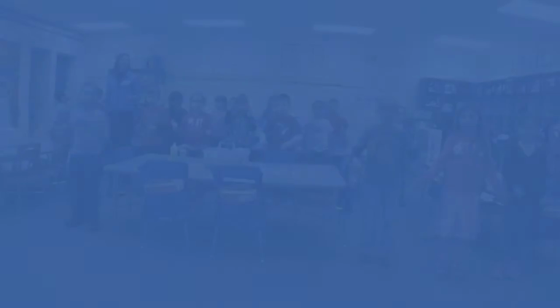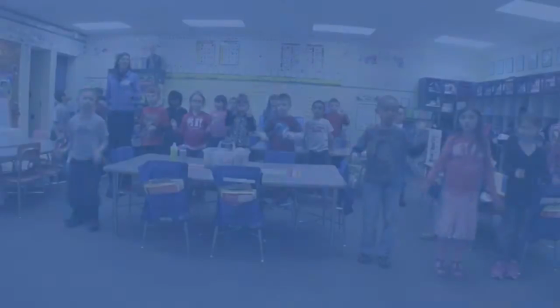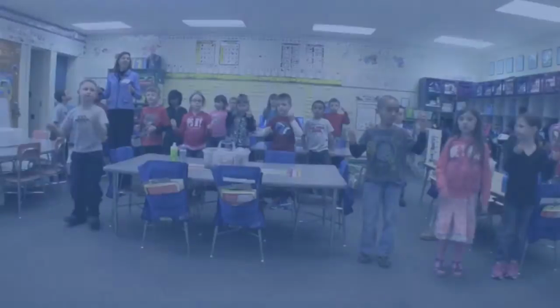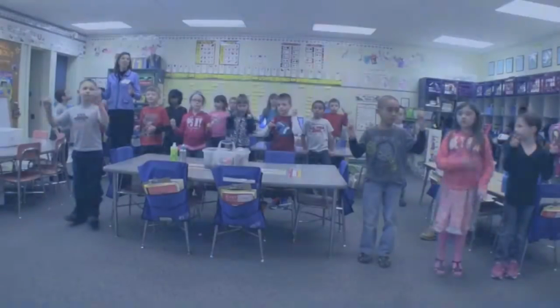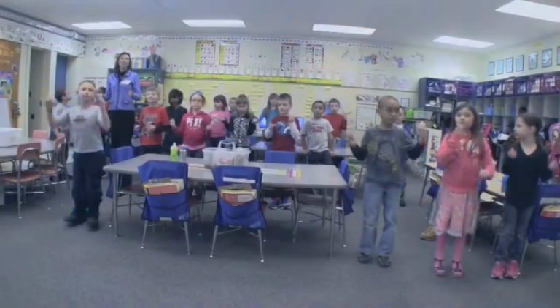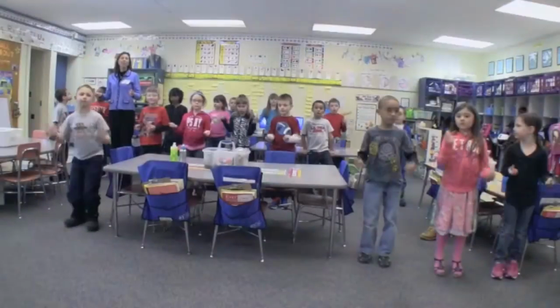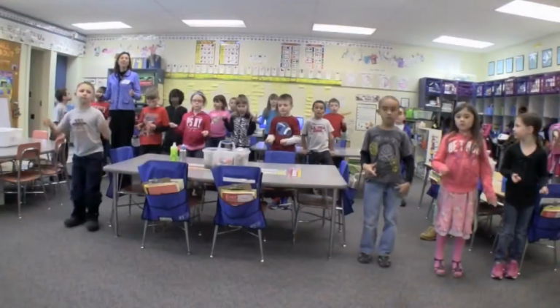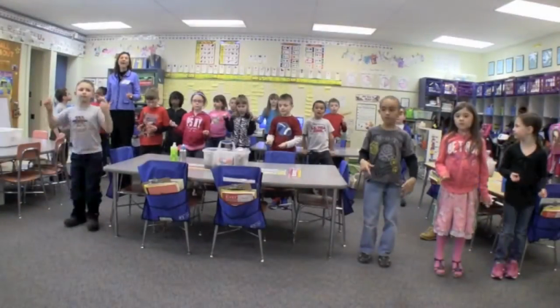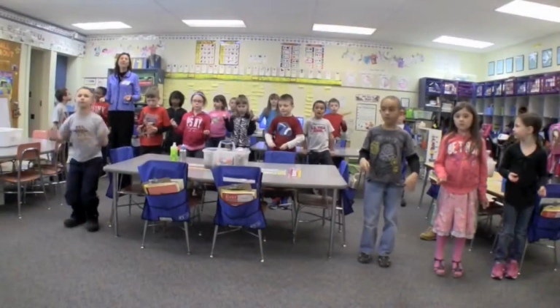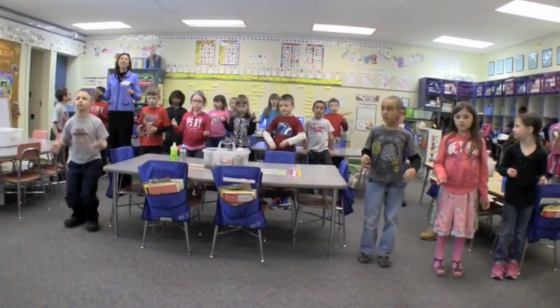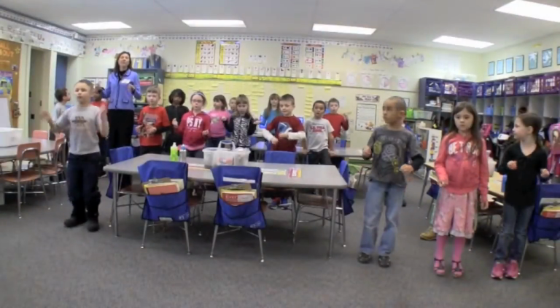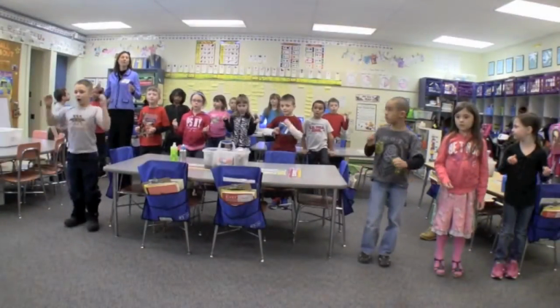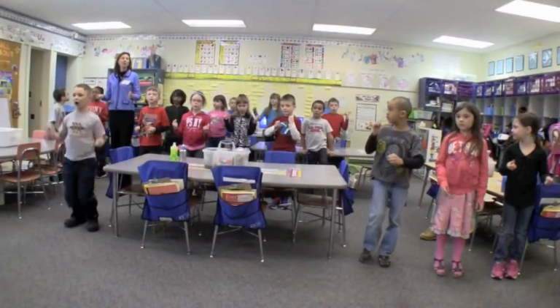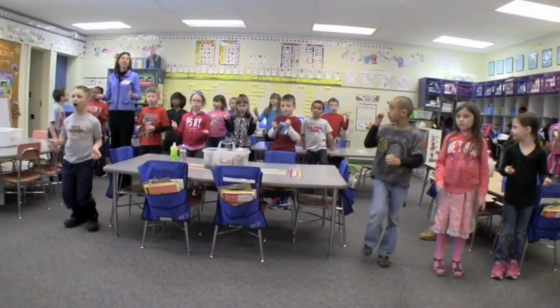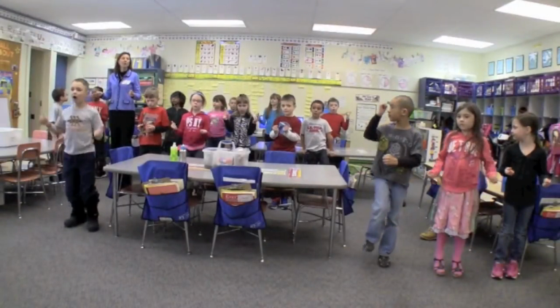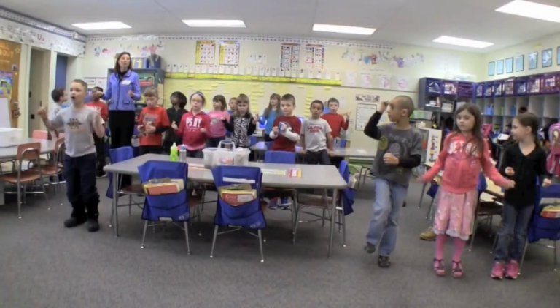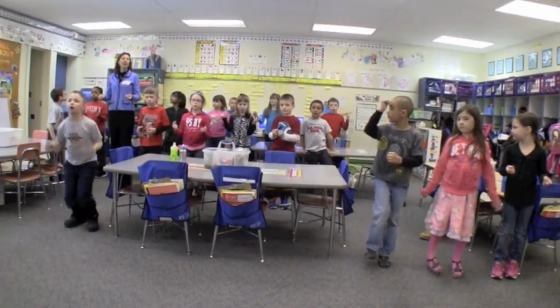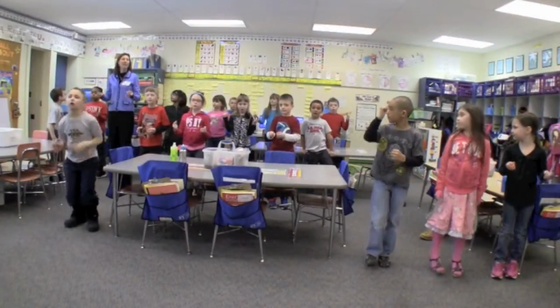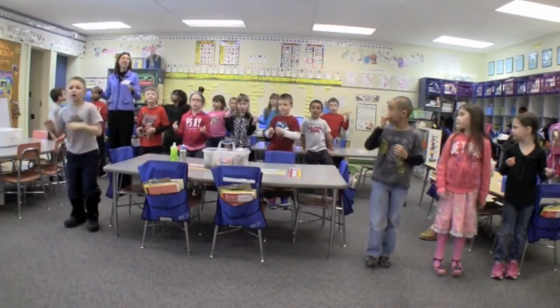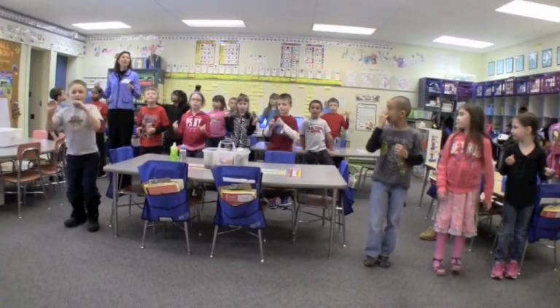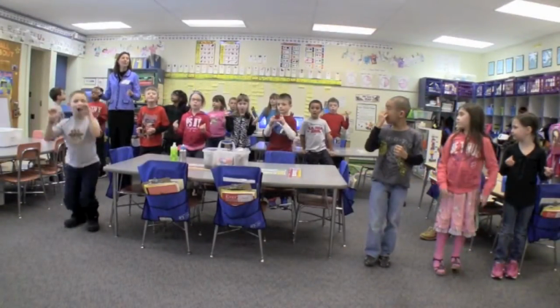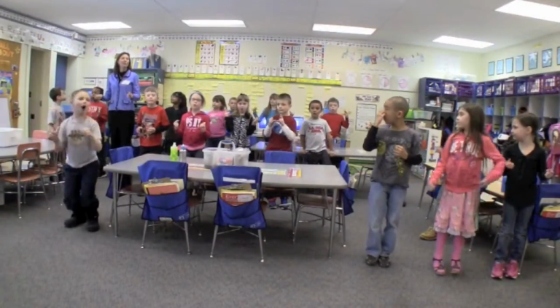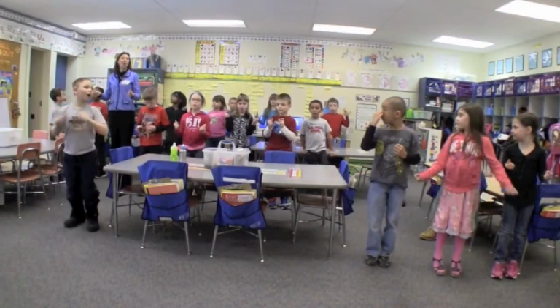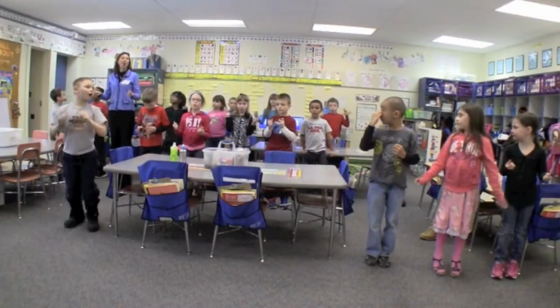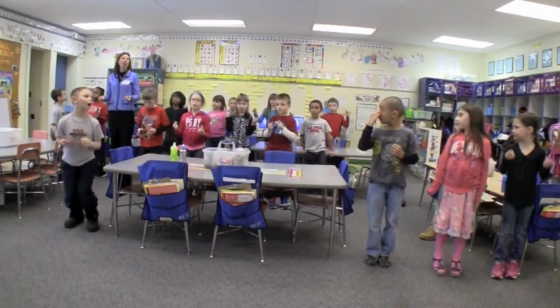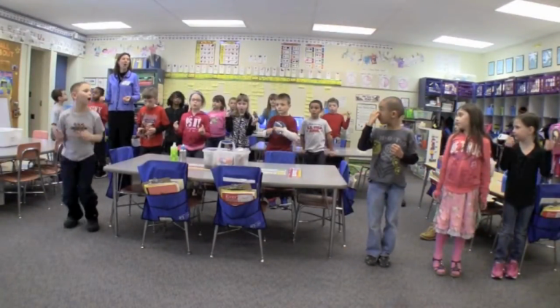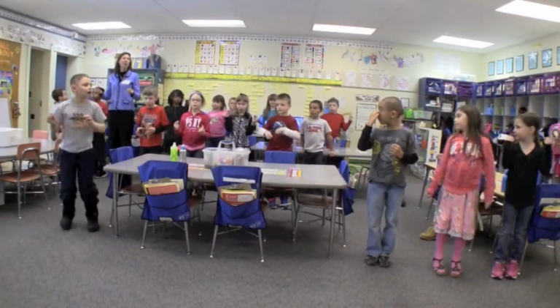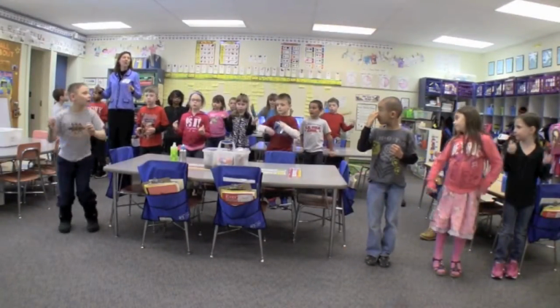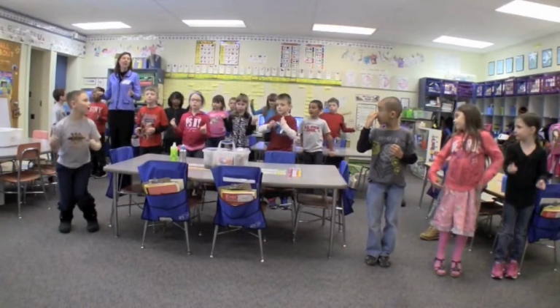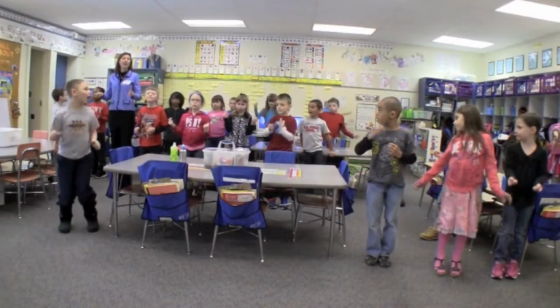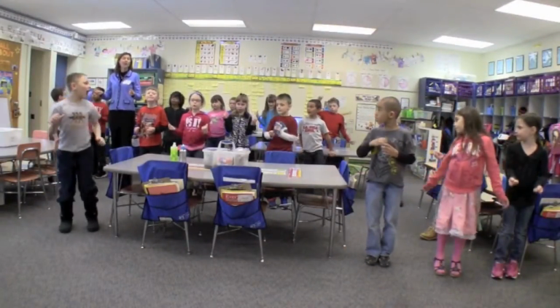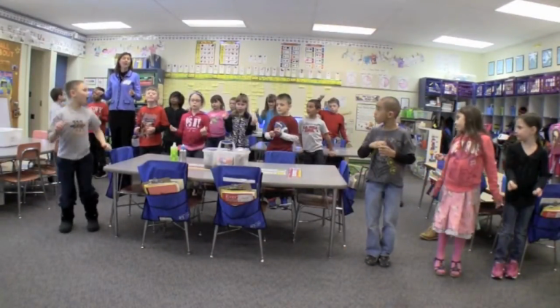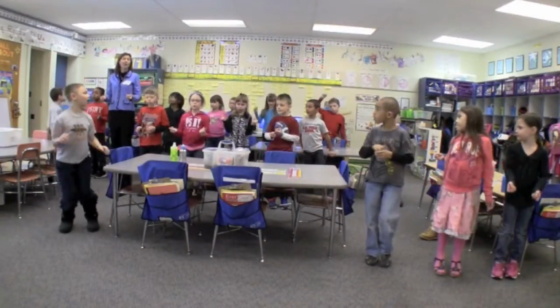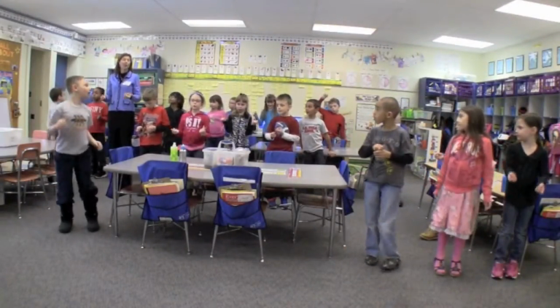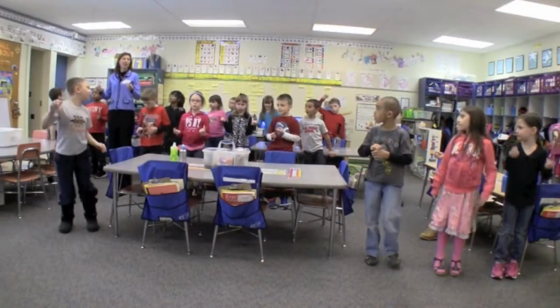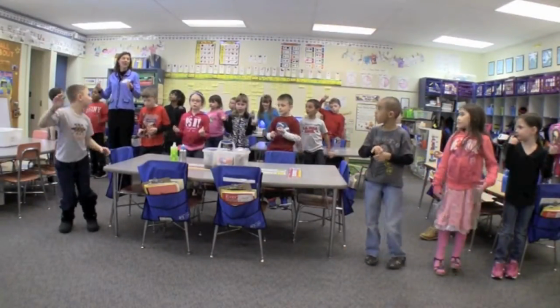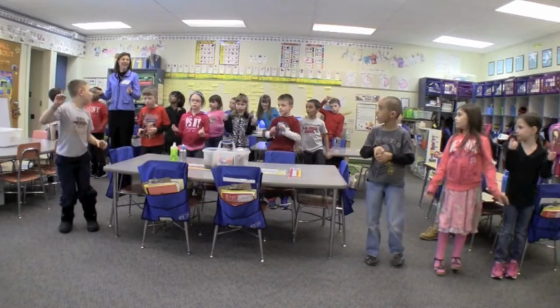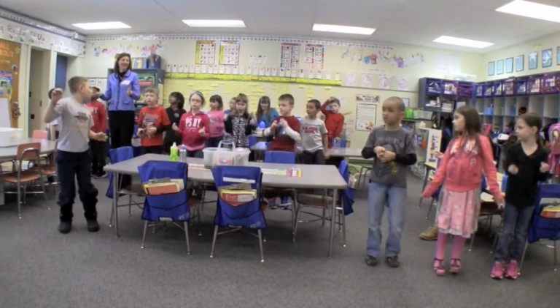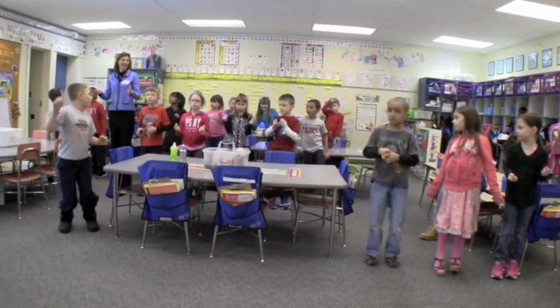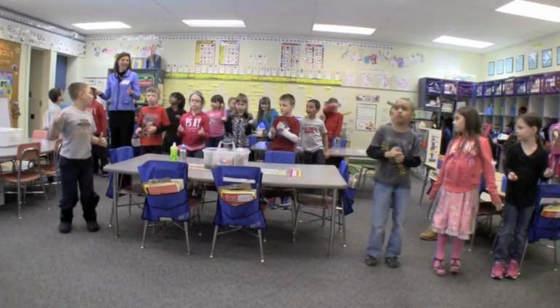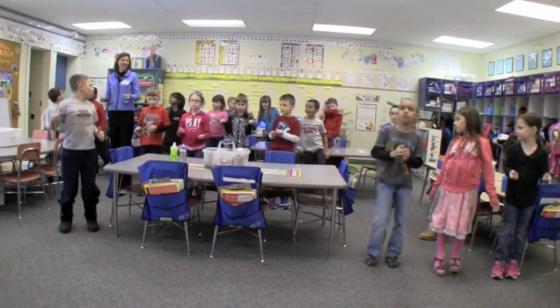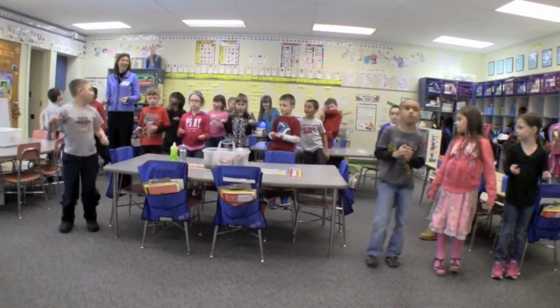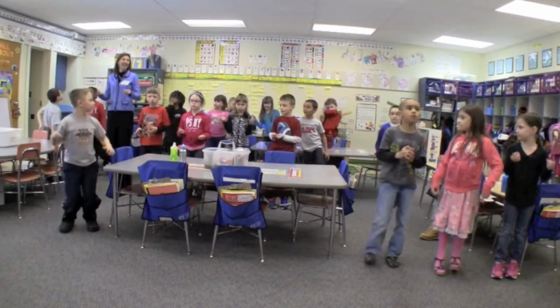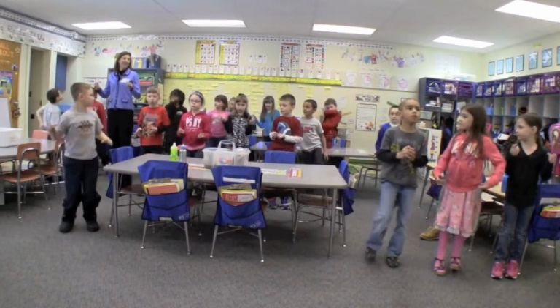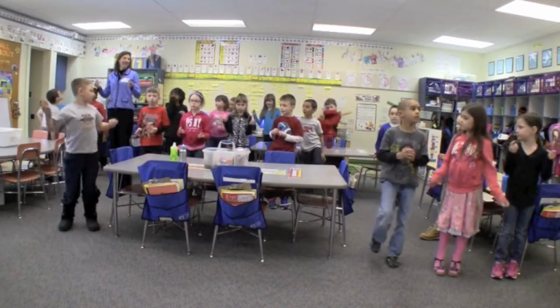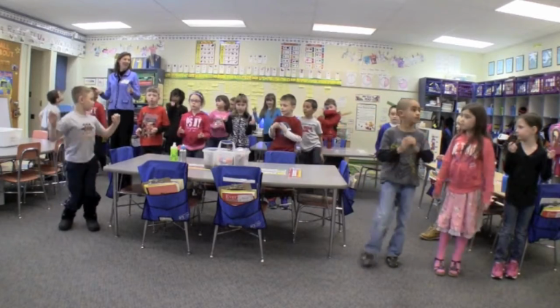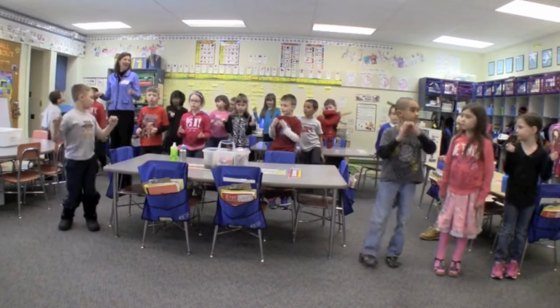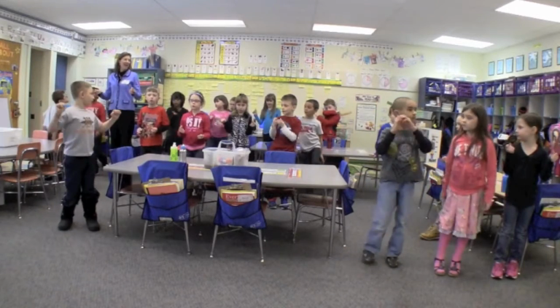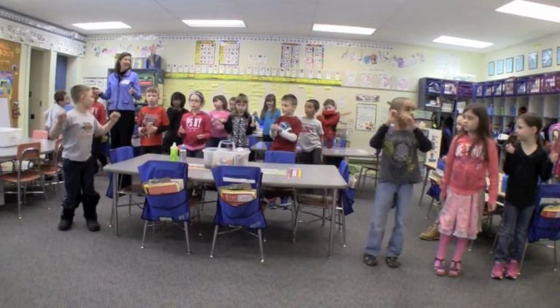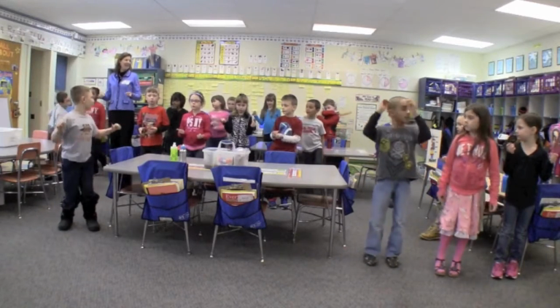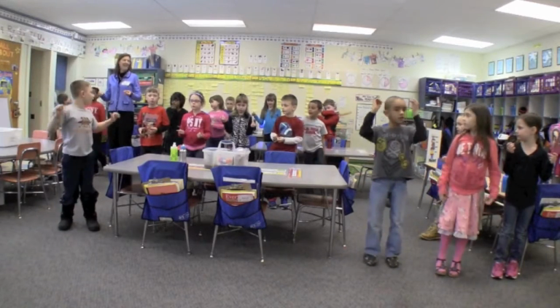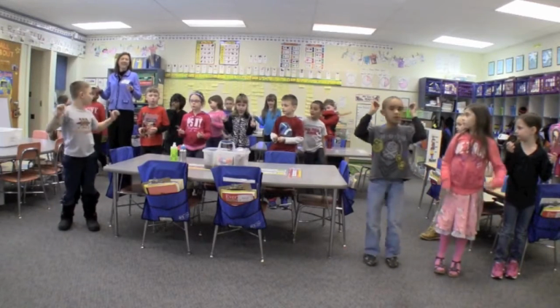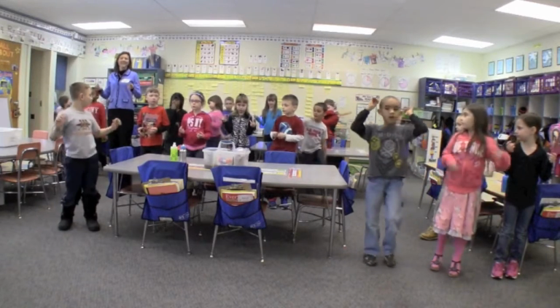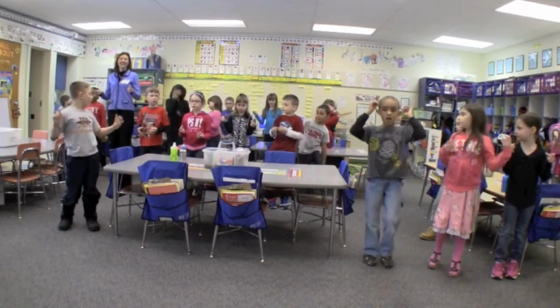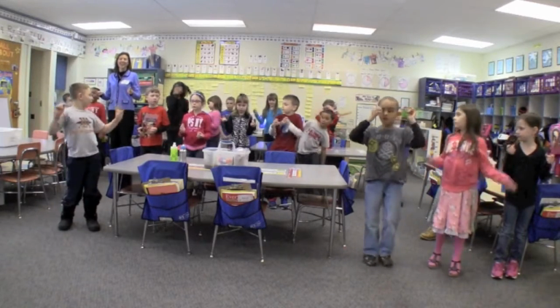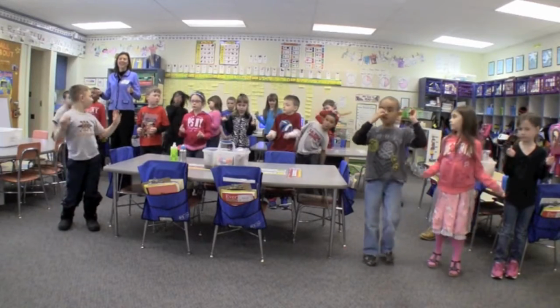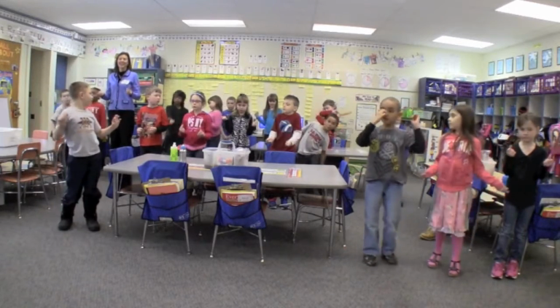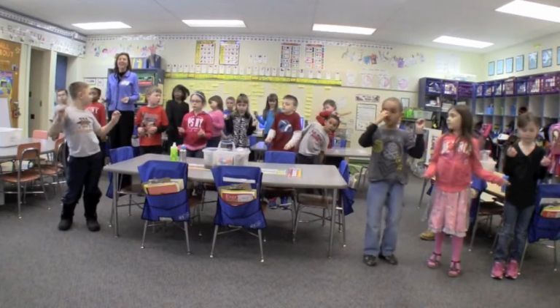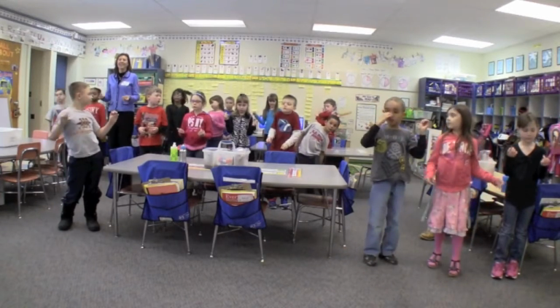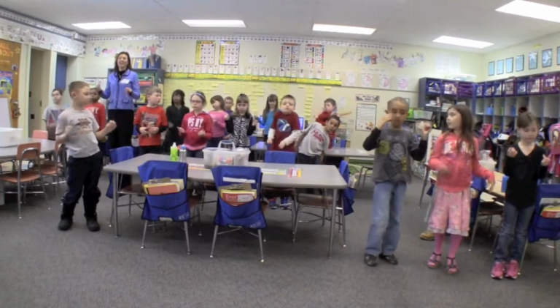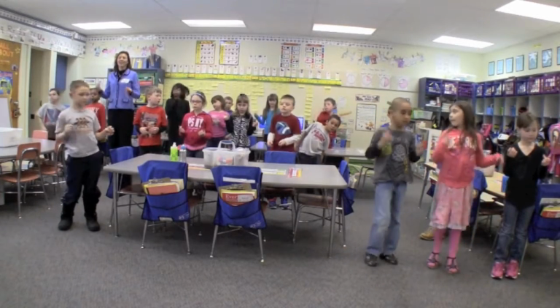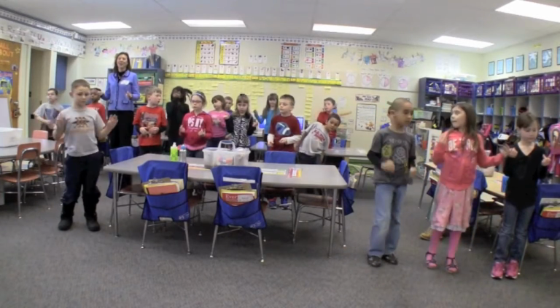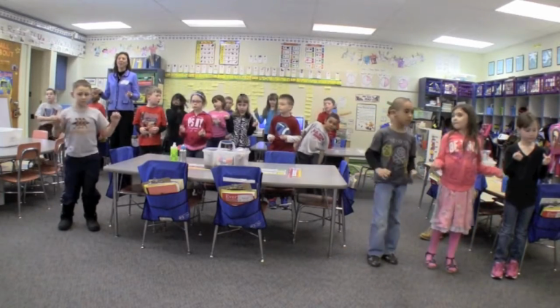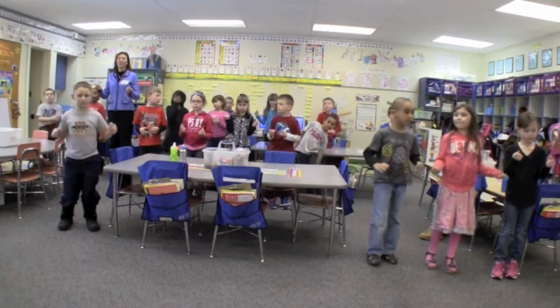We will count from 2 by 2's all the way to 40. Ready, set, go.